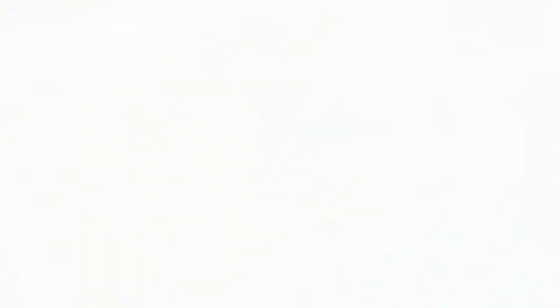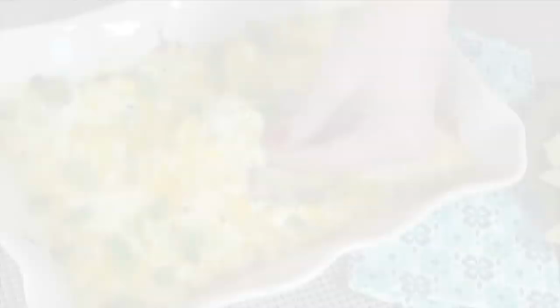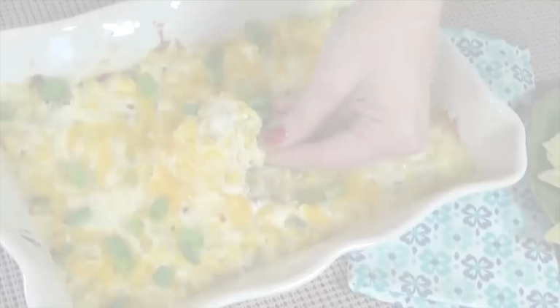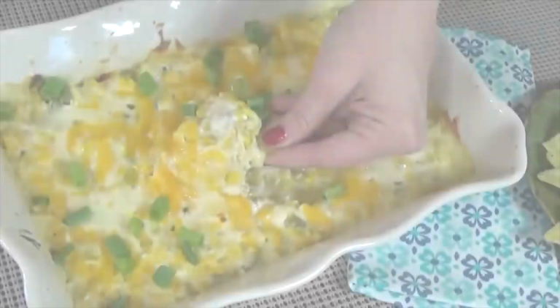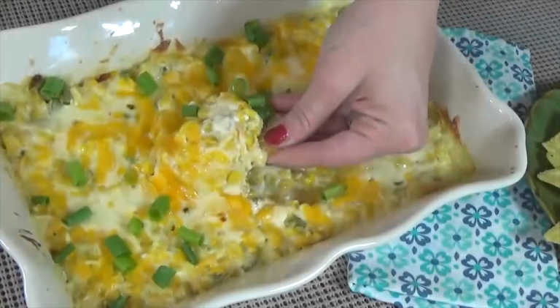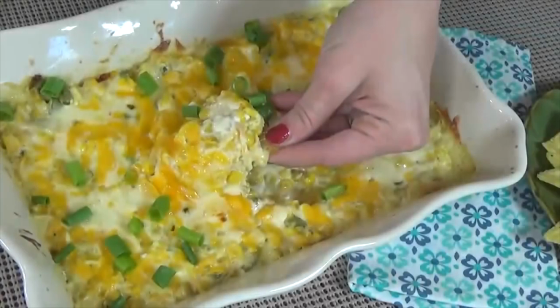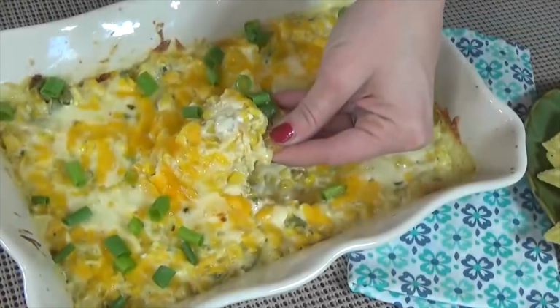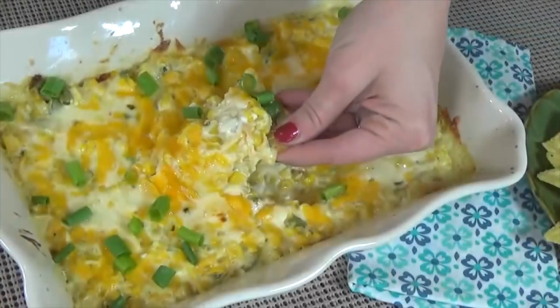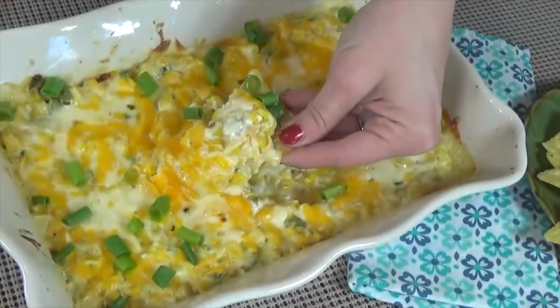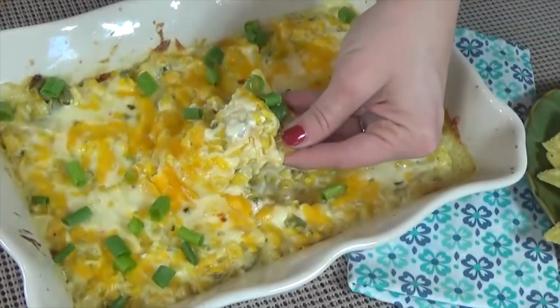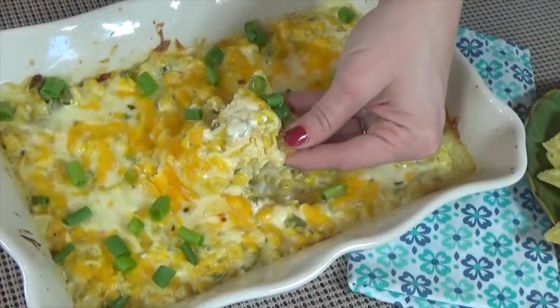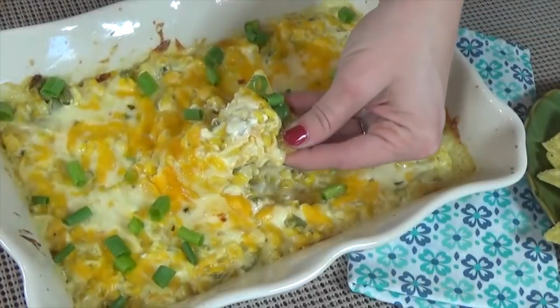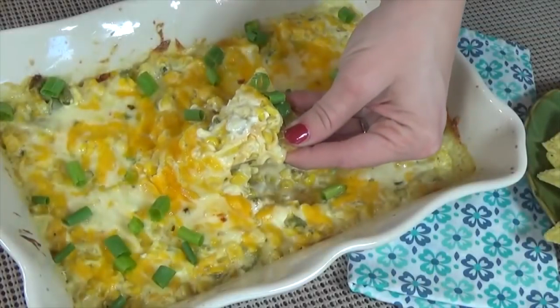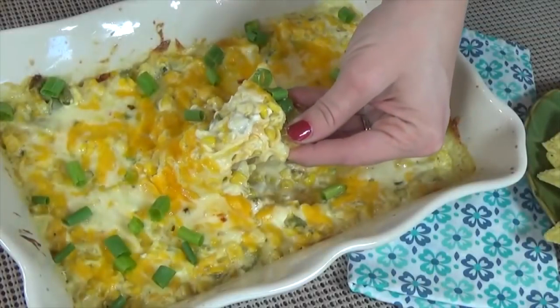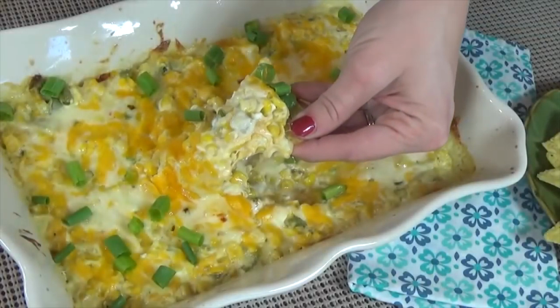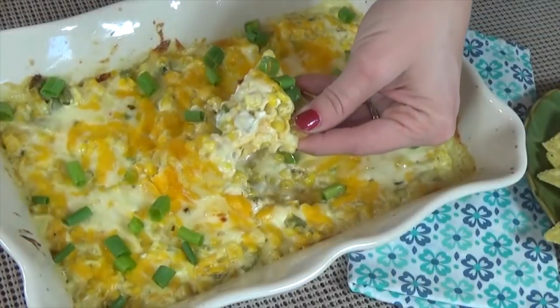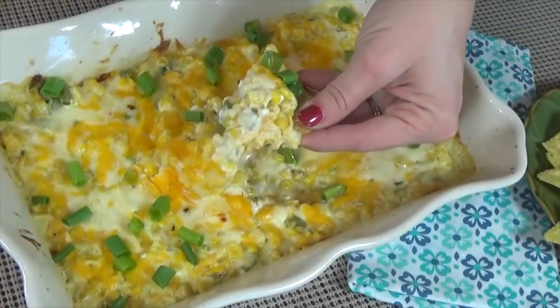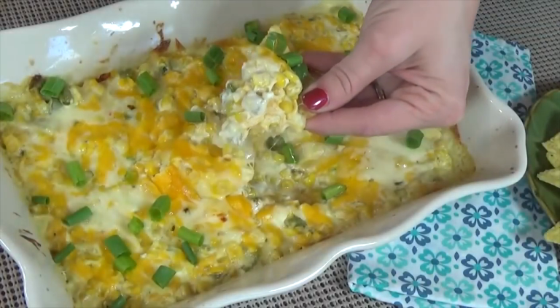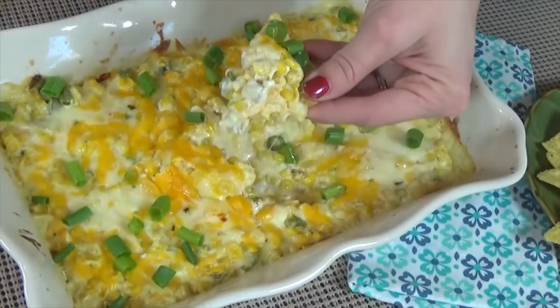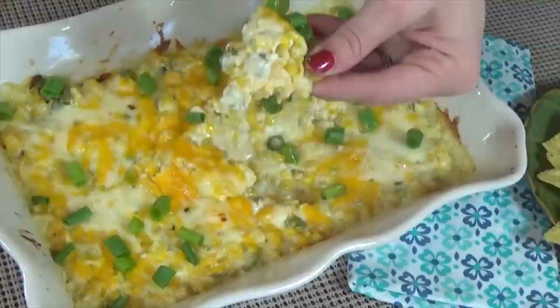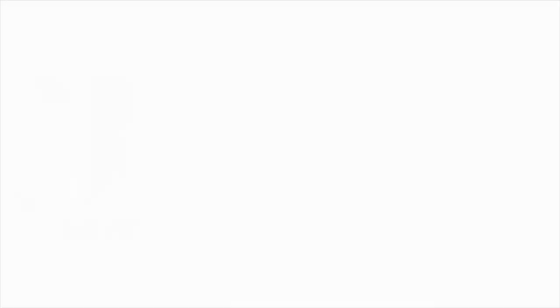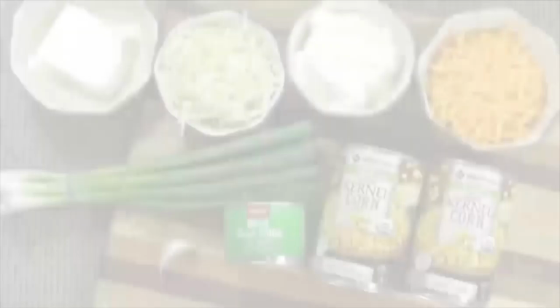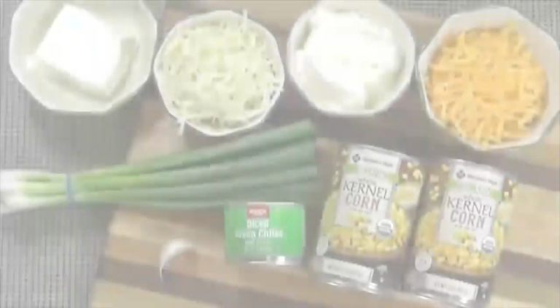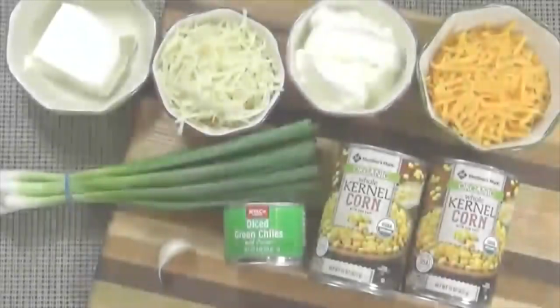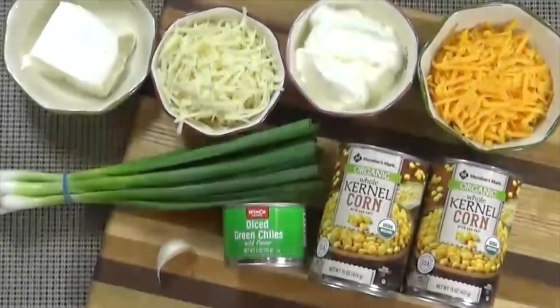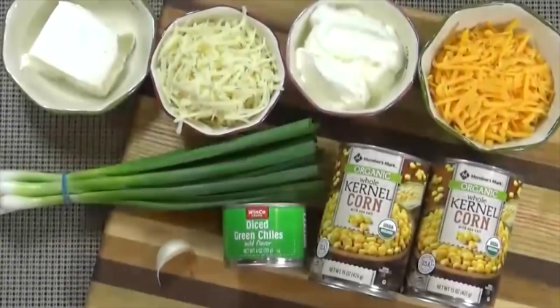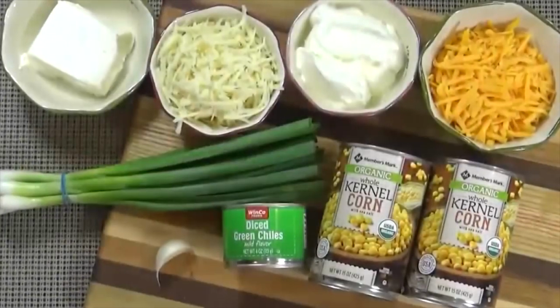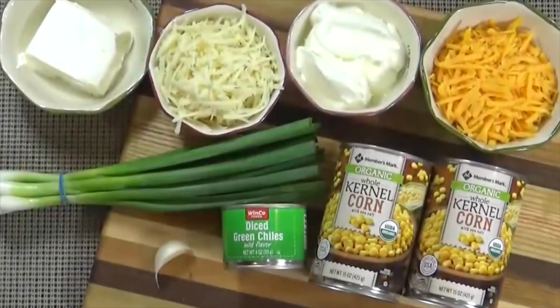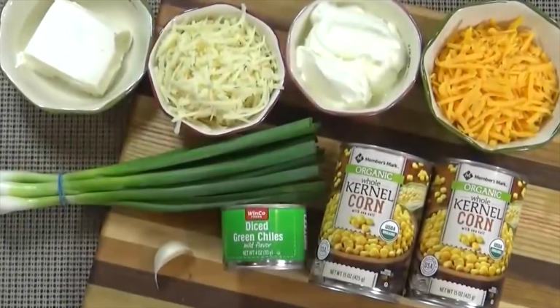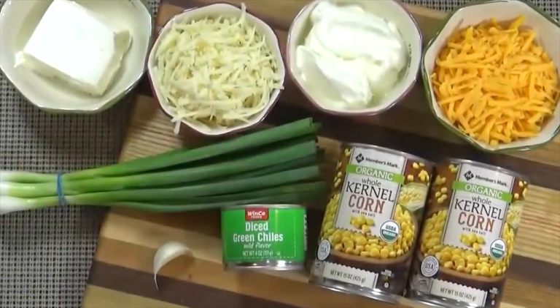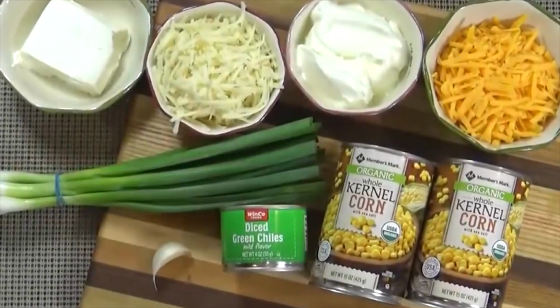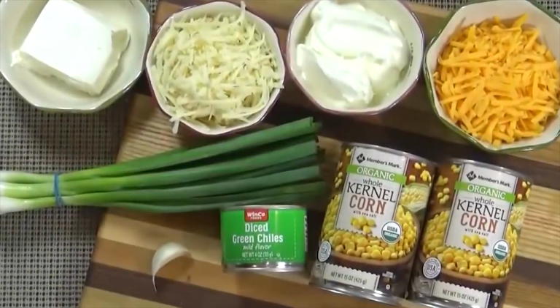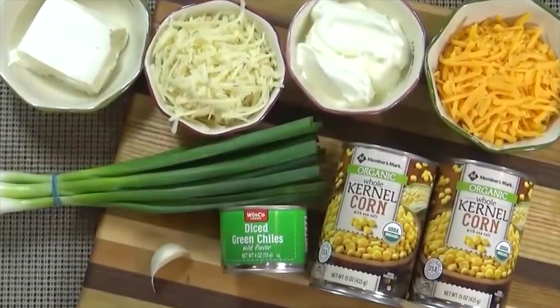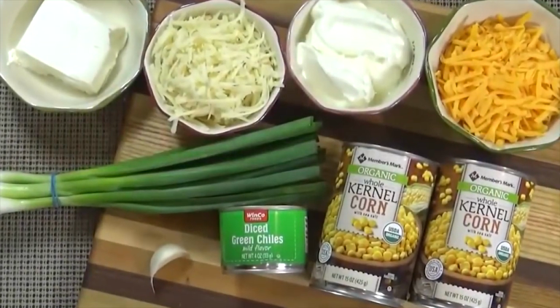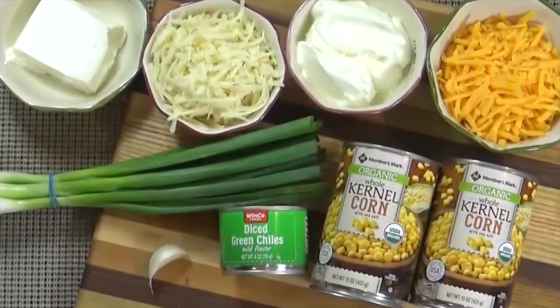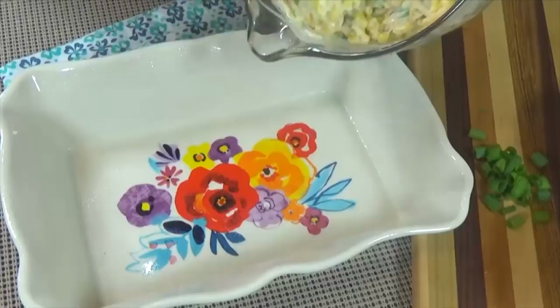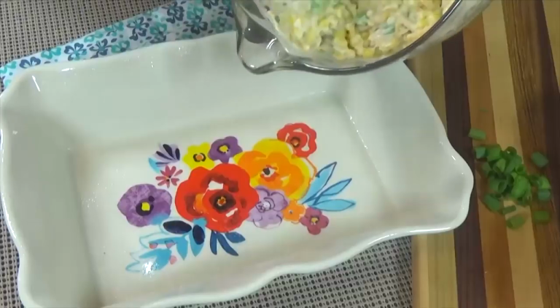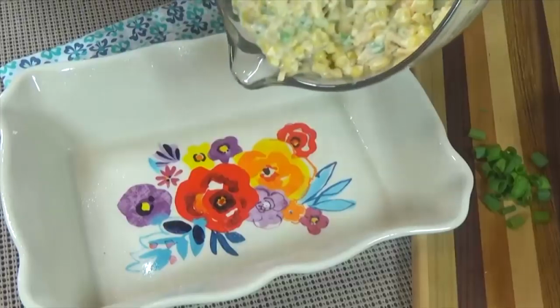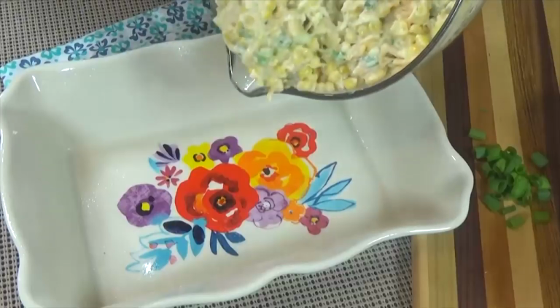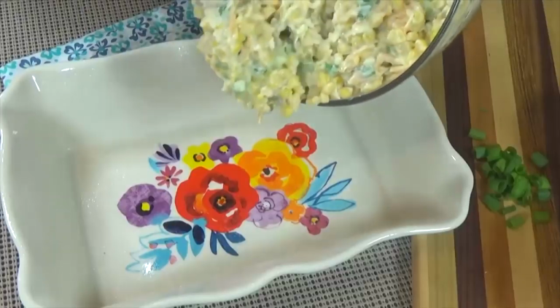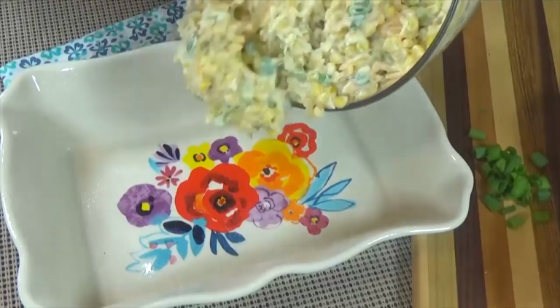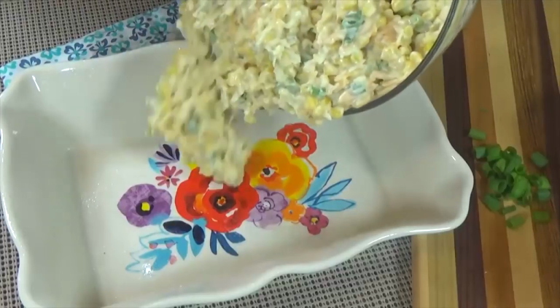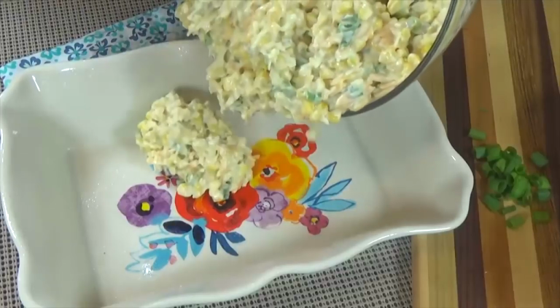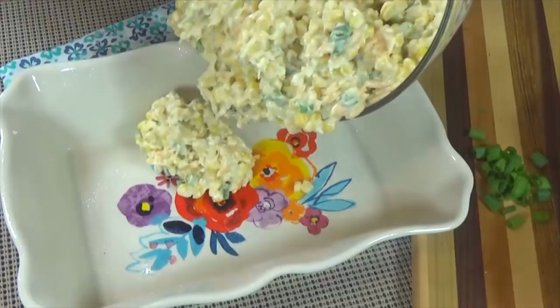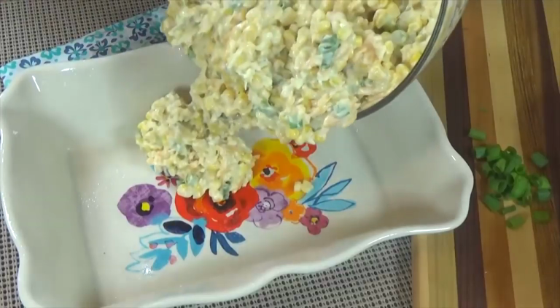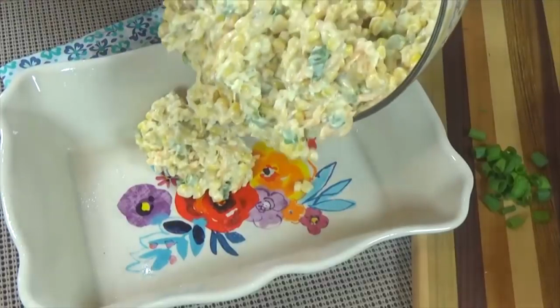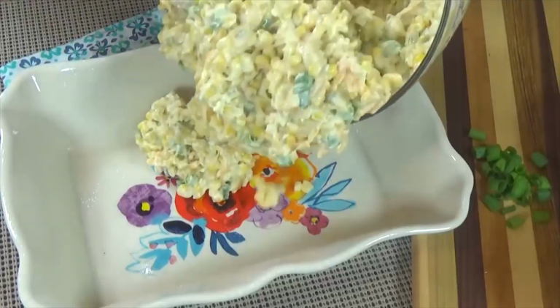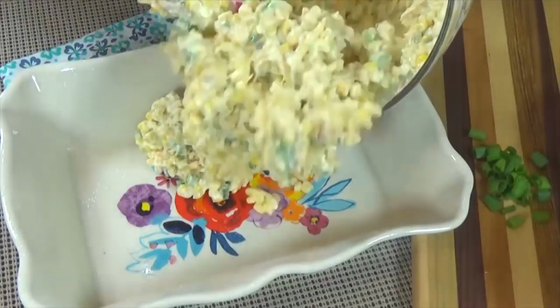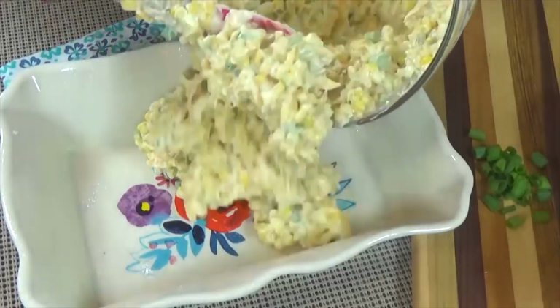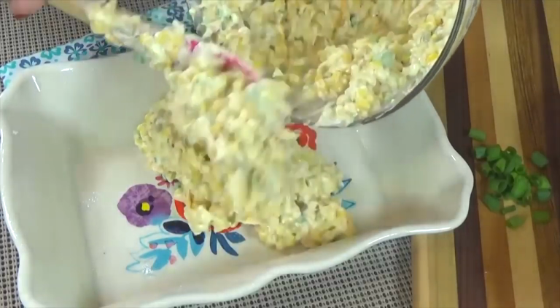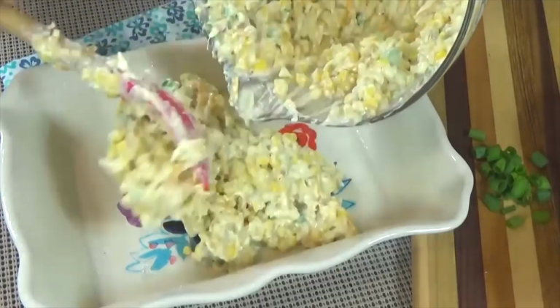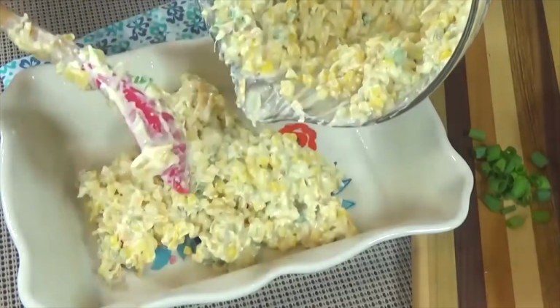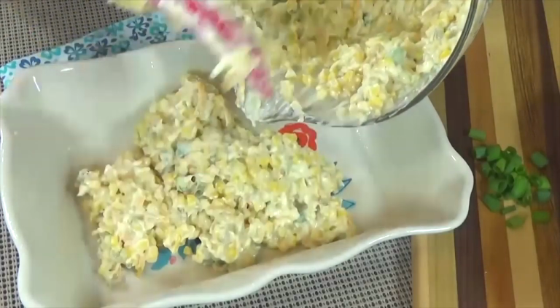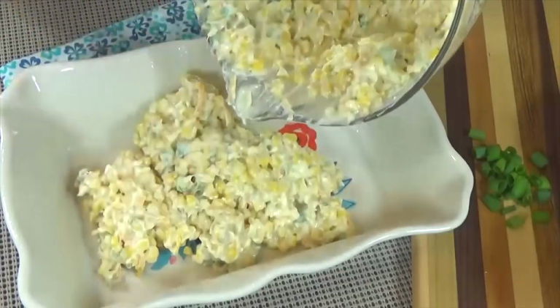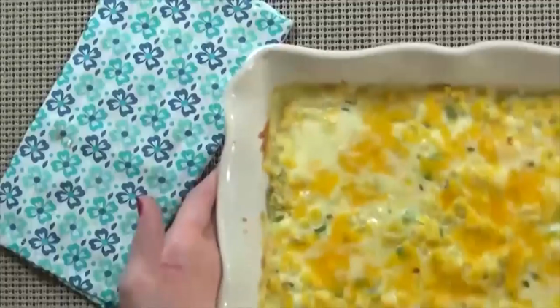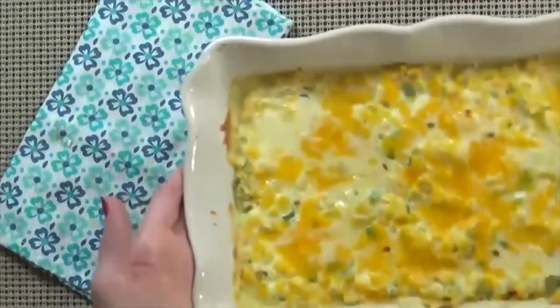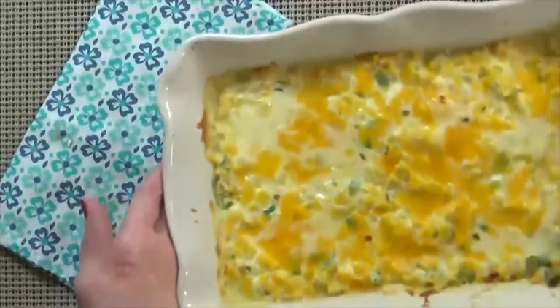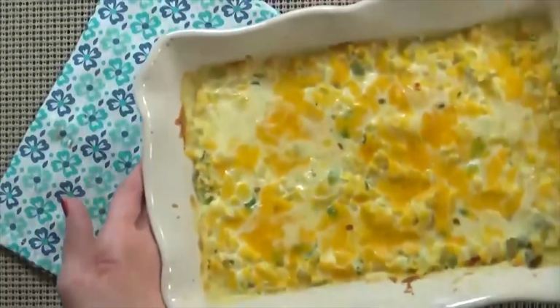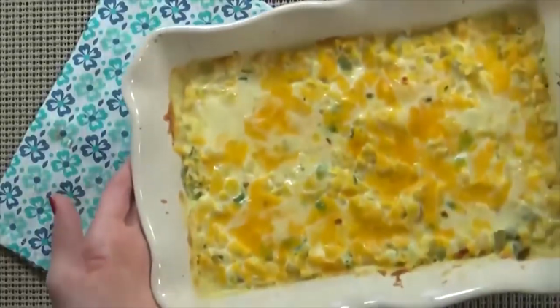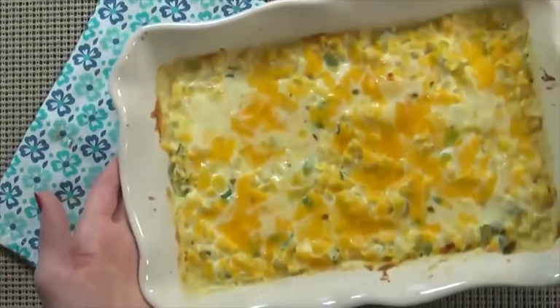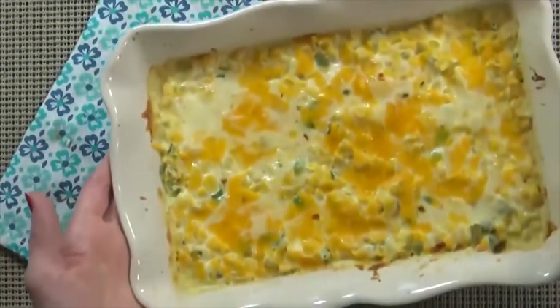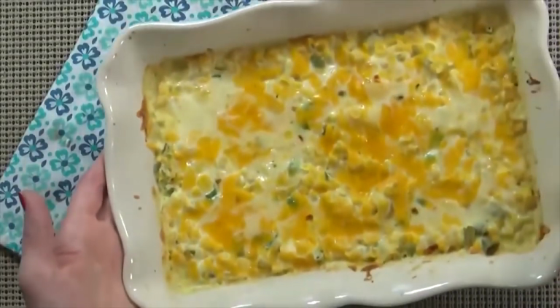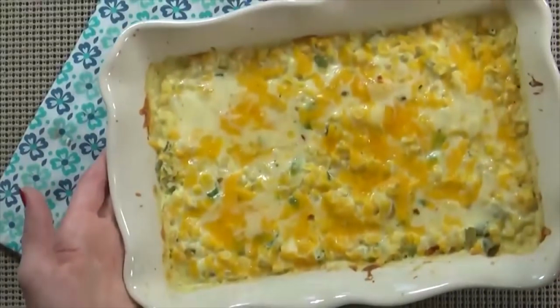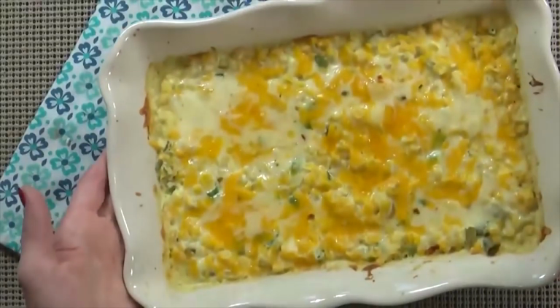Starting with hot corn dip. This recipe is super easy and perfect to throw together the day before your party.